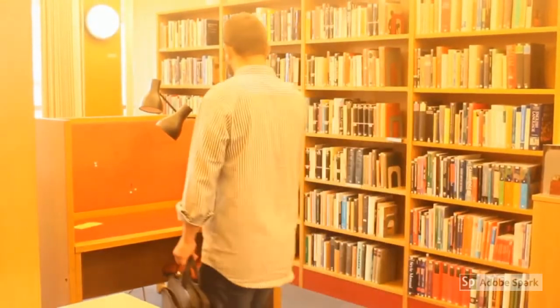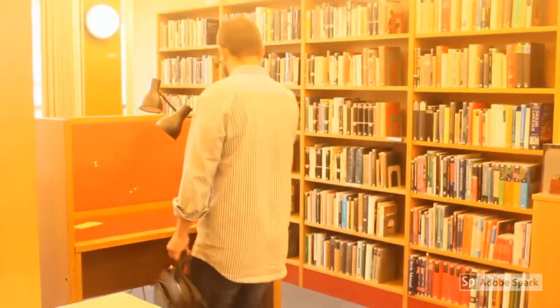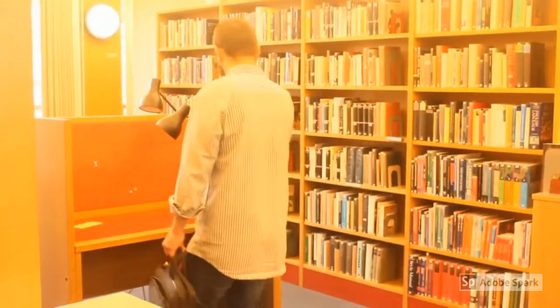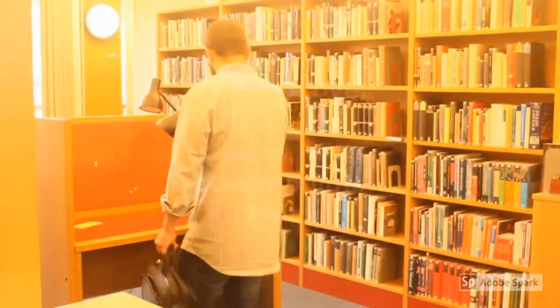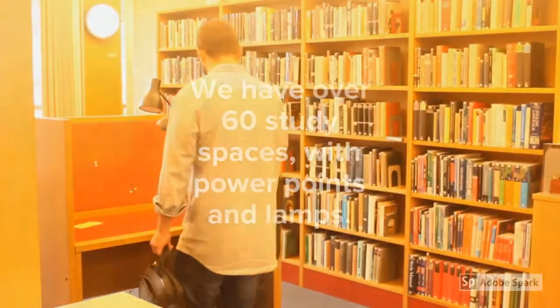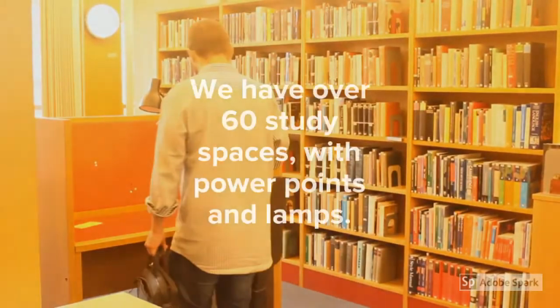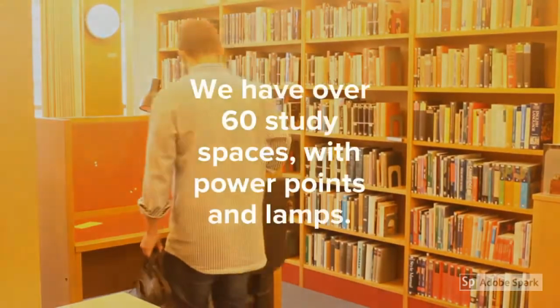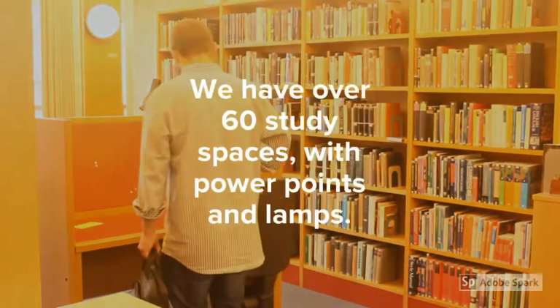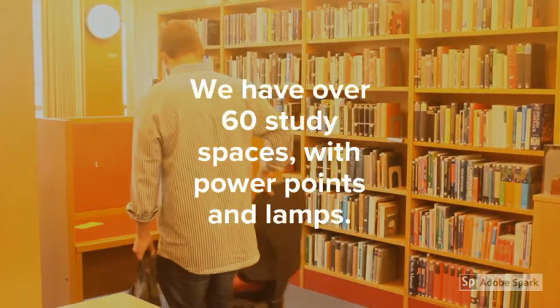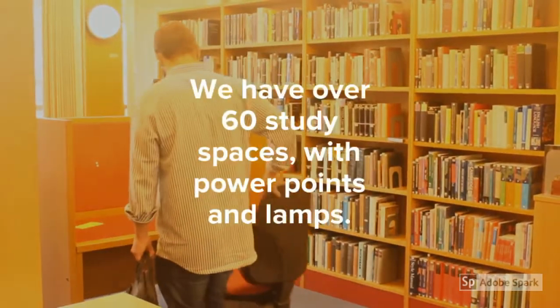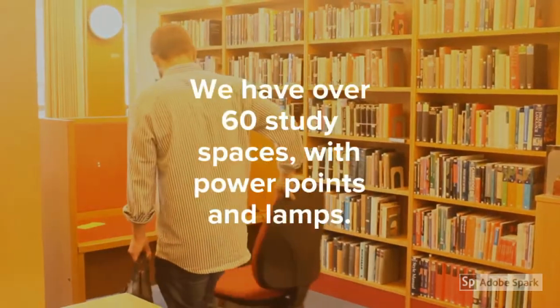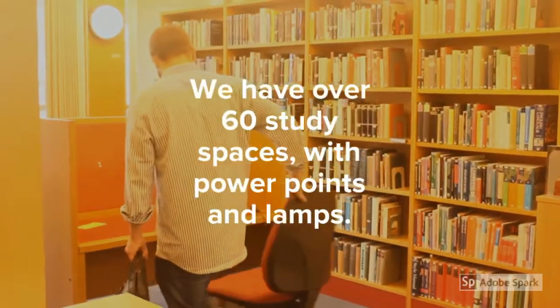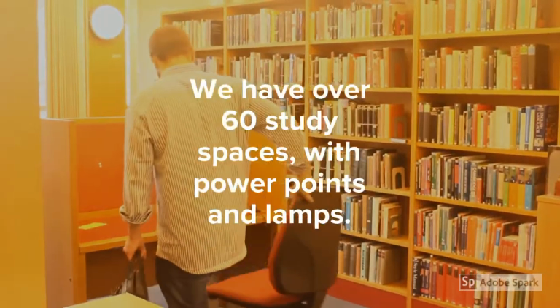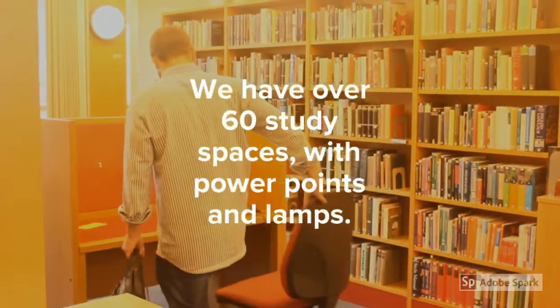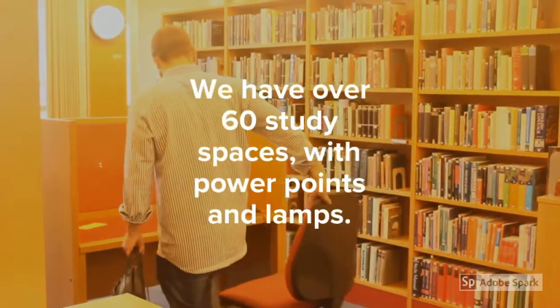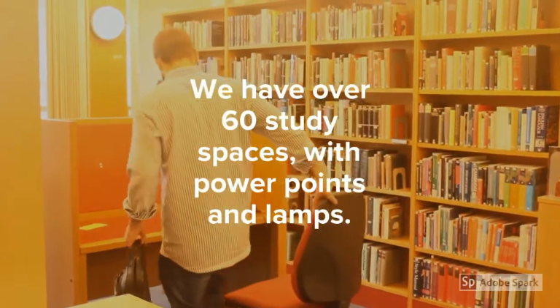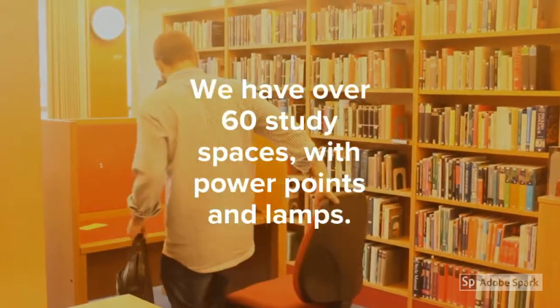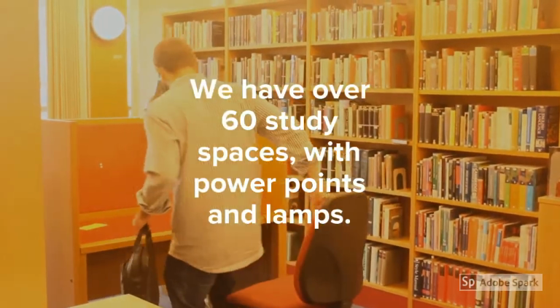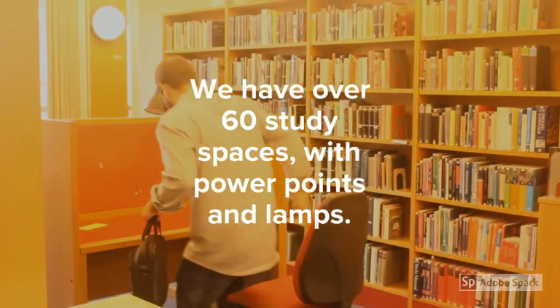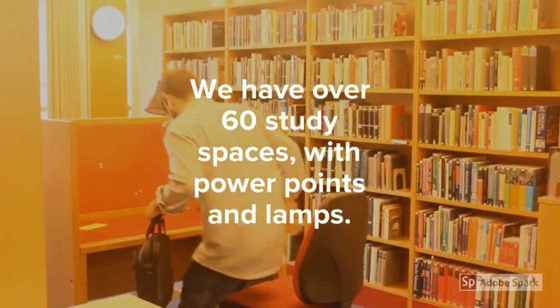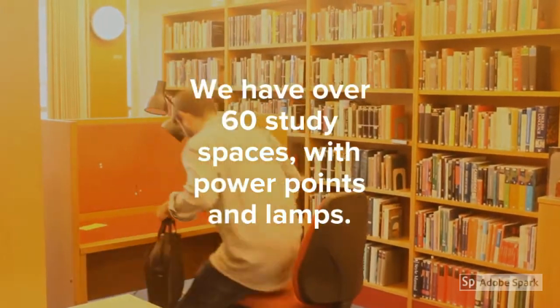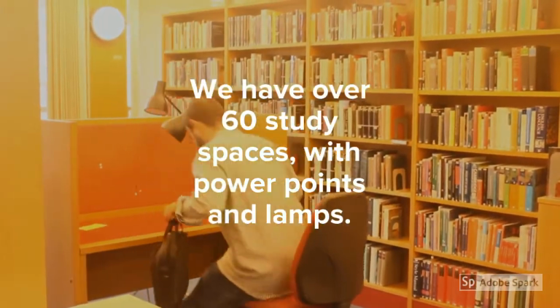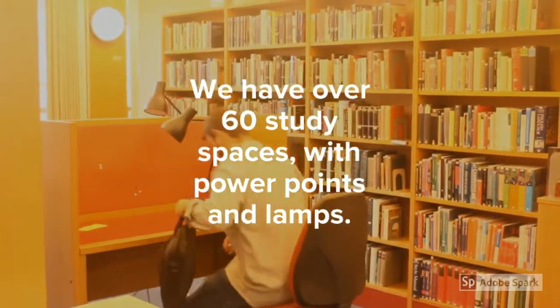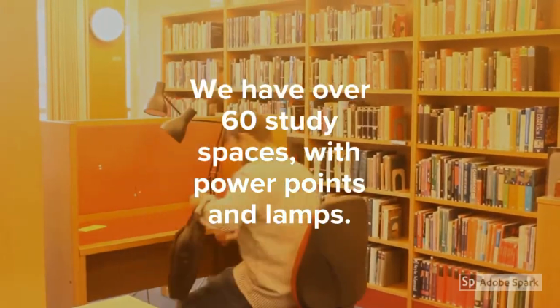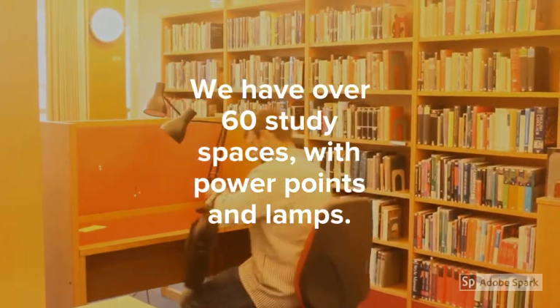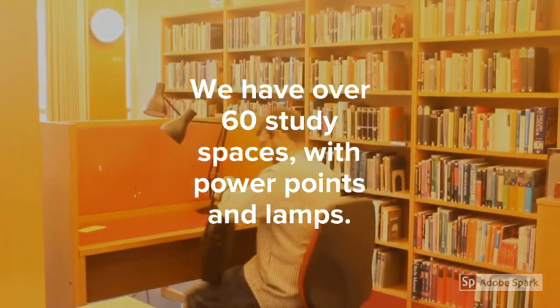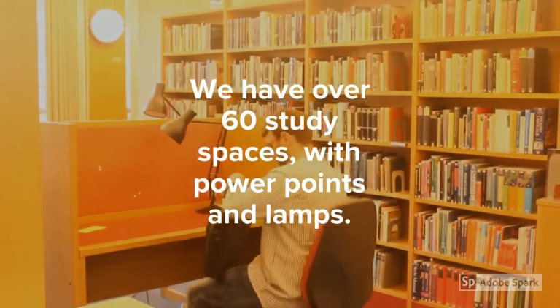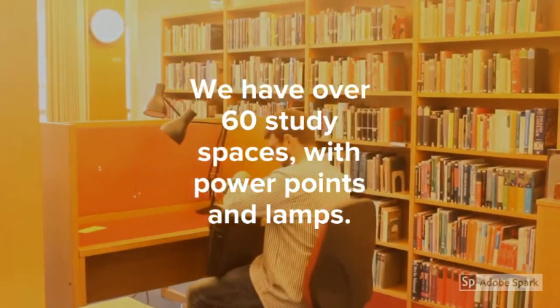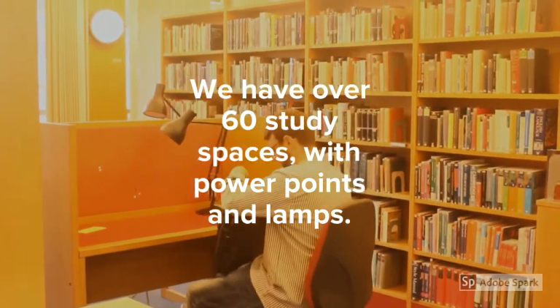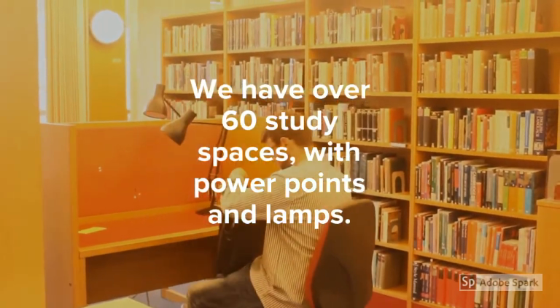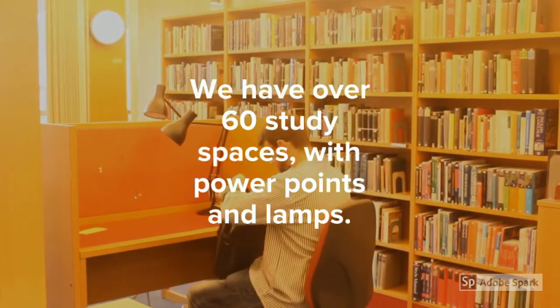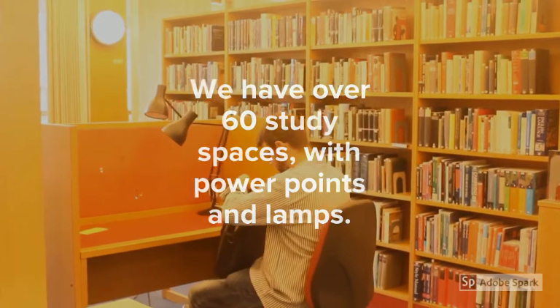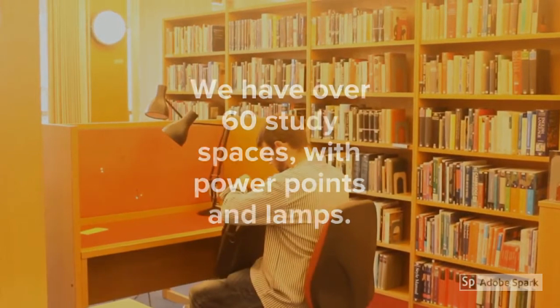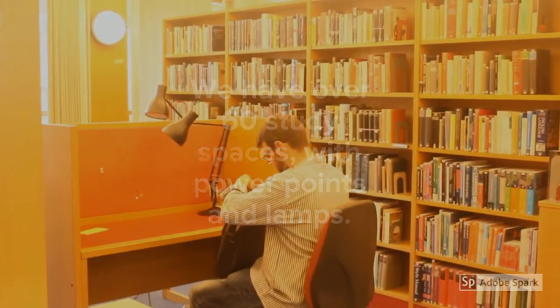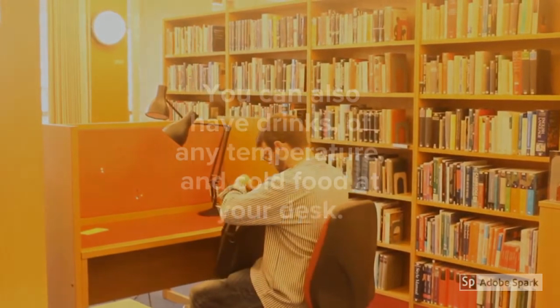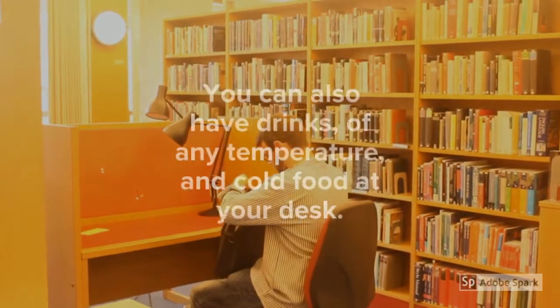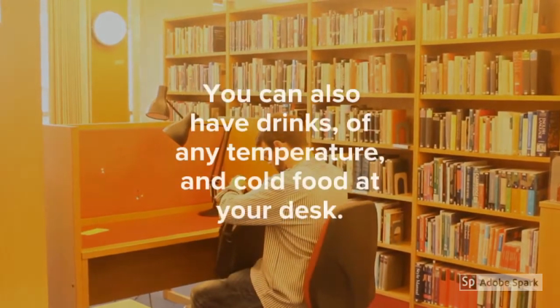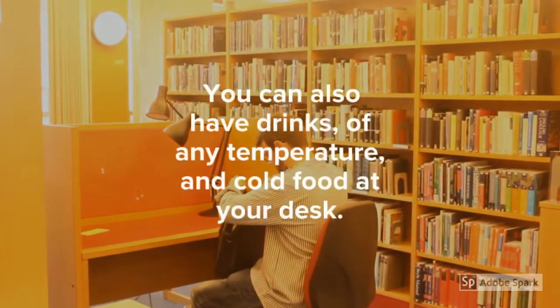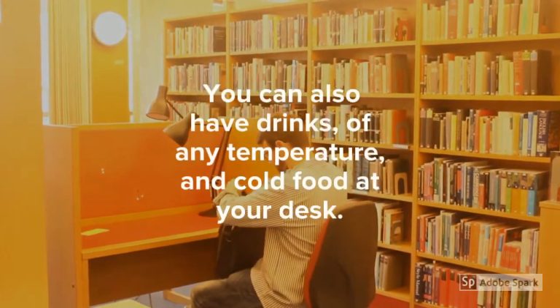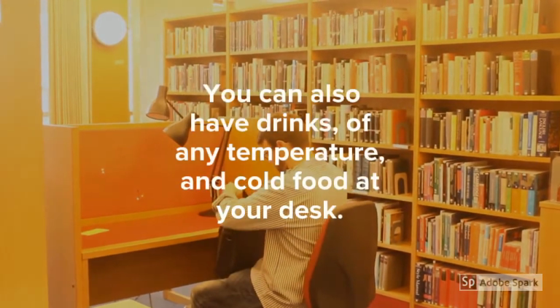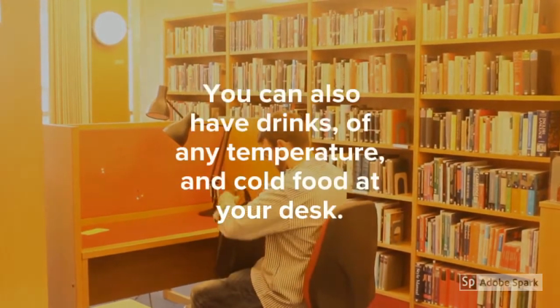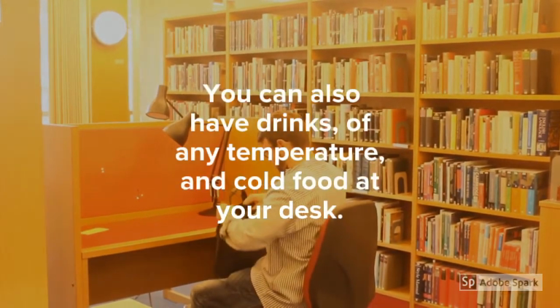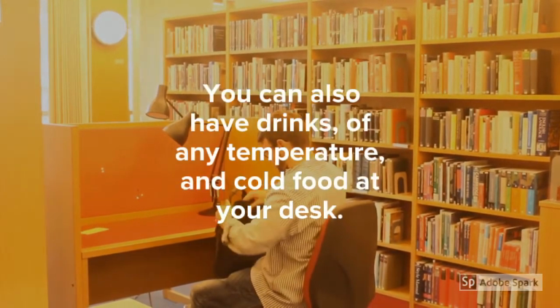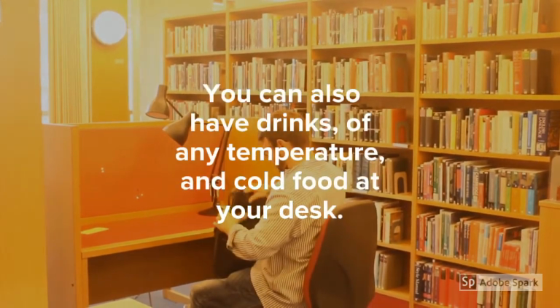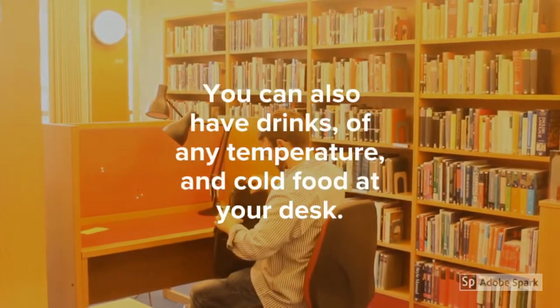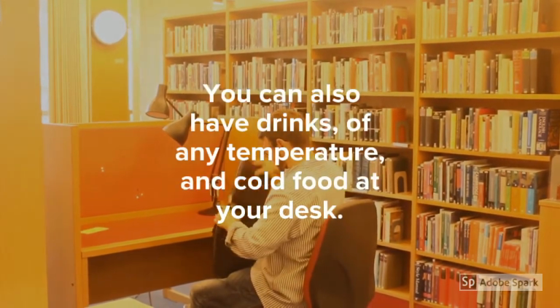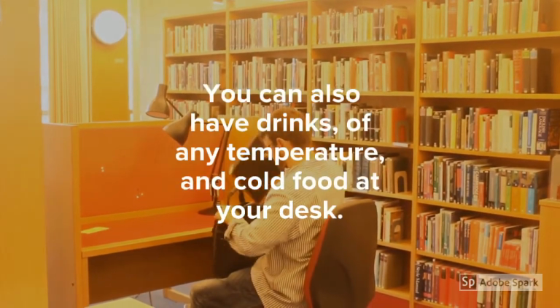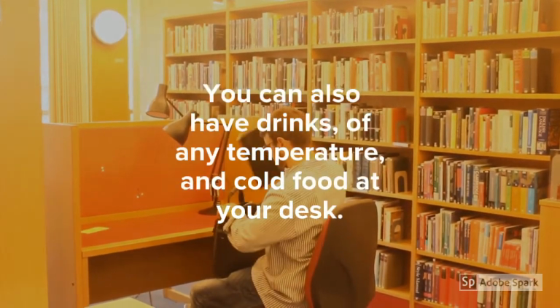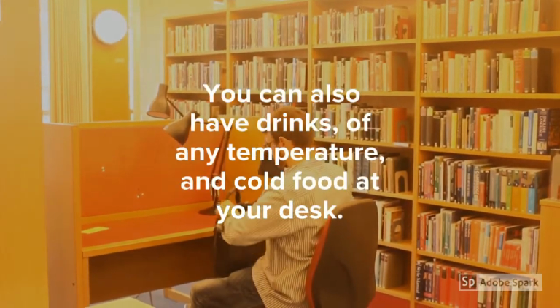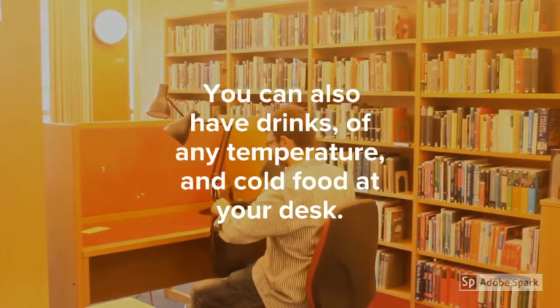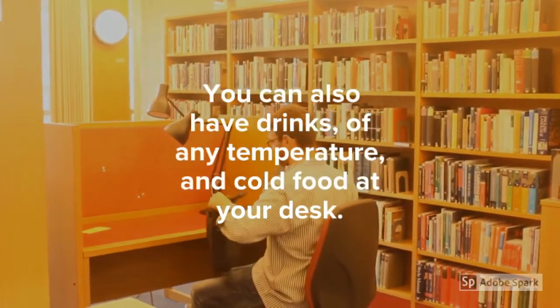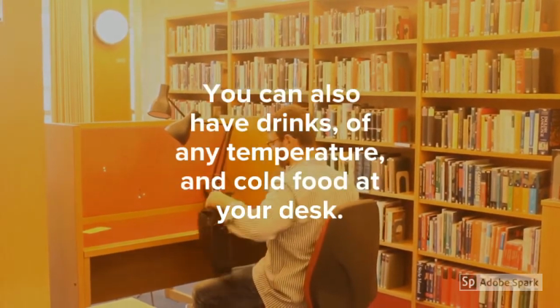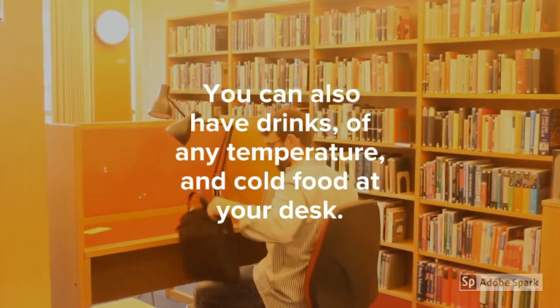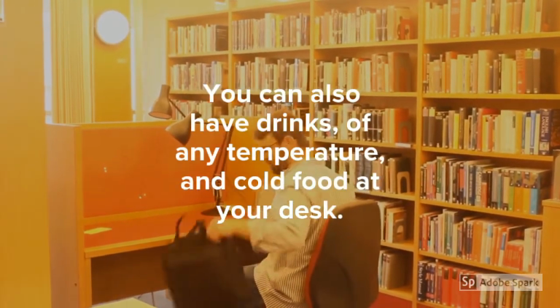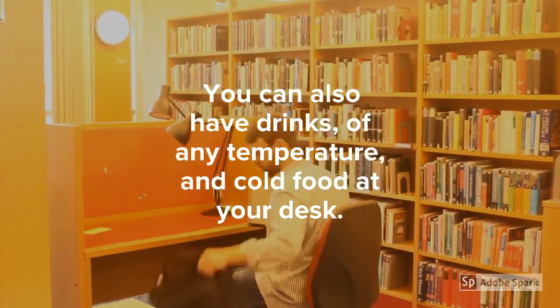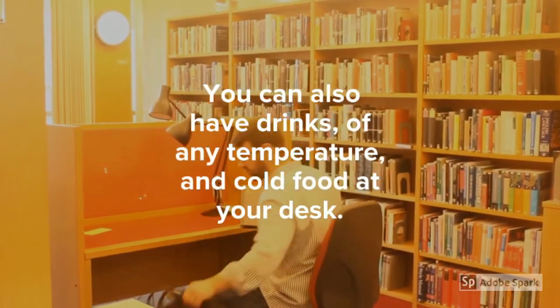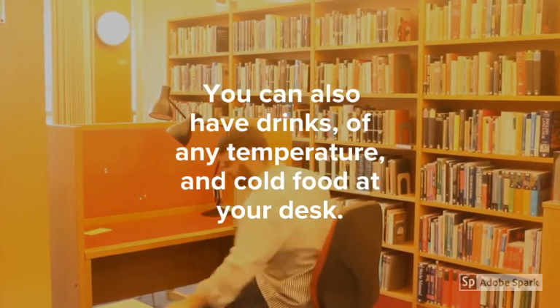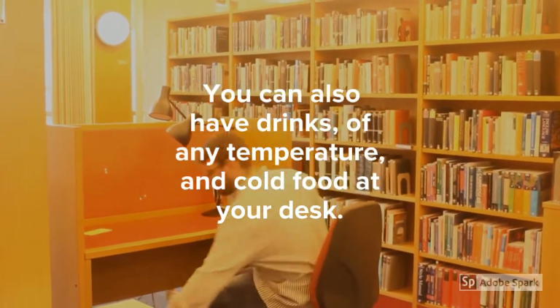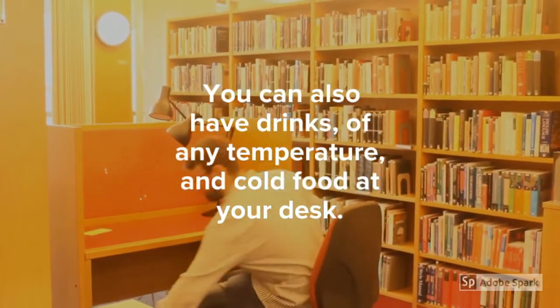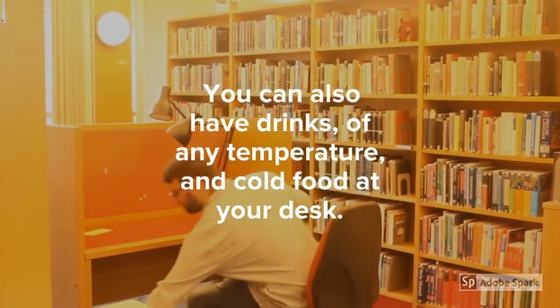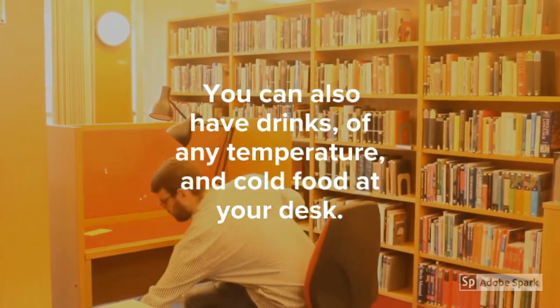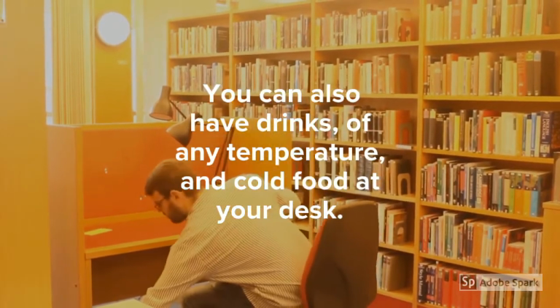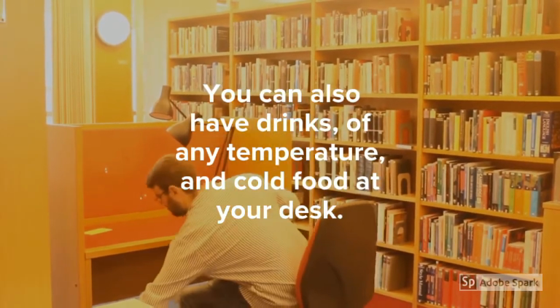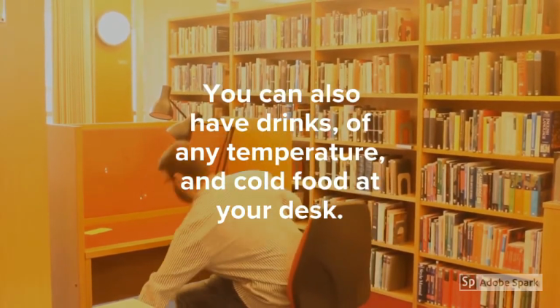We have over 60 study spaces with powerpoints and lamps. You can also have drinks of any temperature and cold food at your desk.